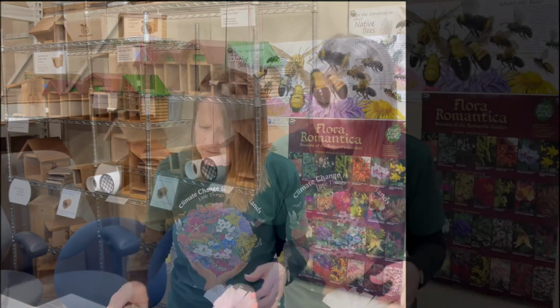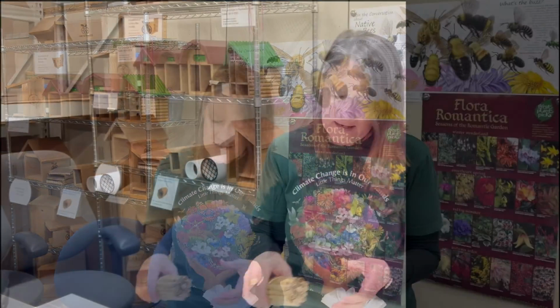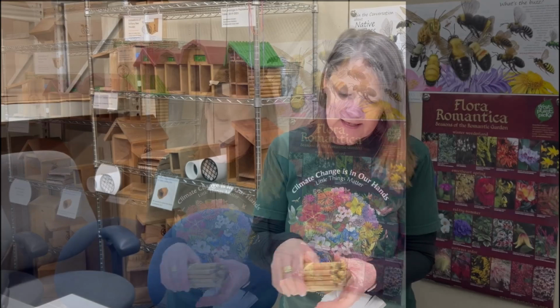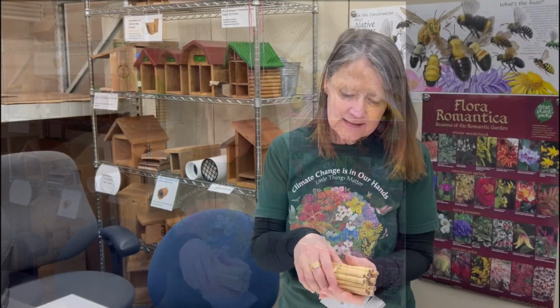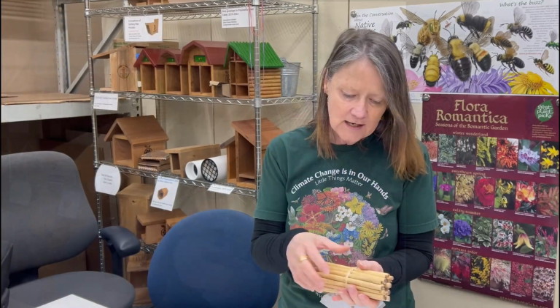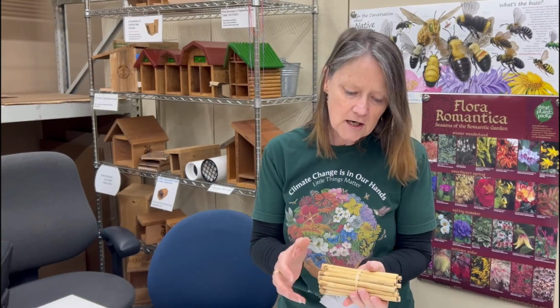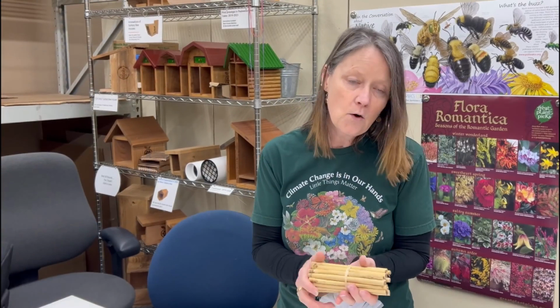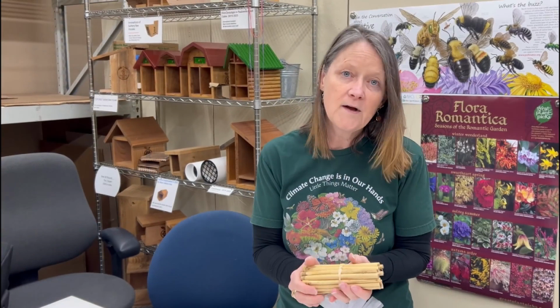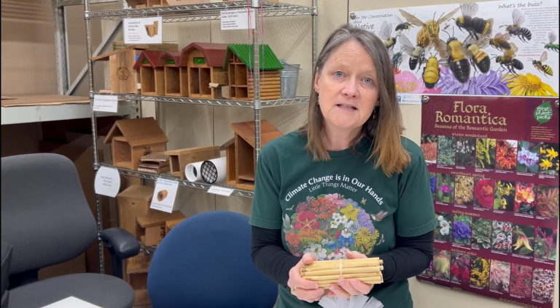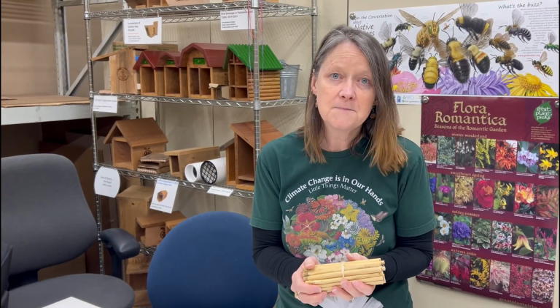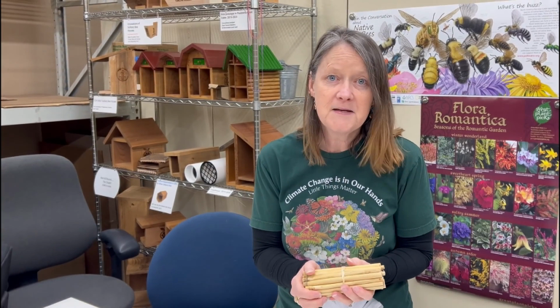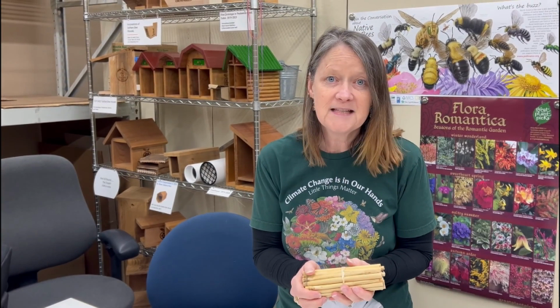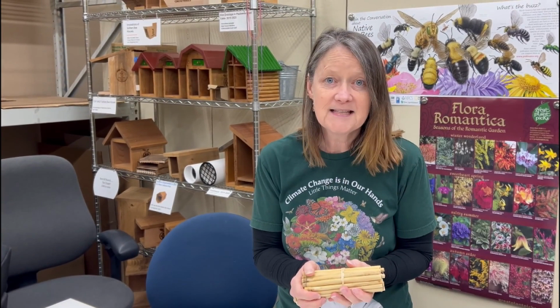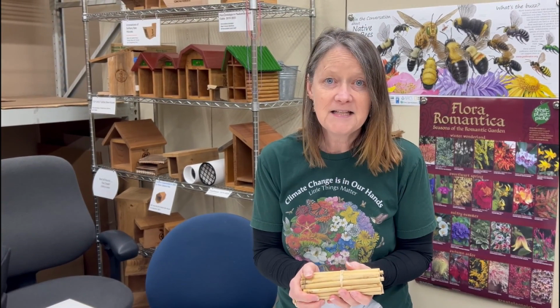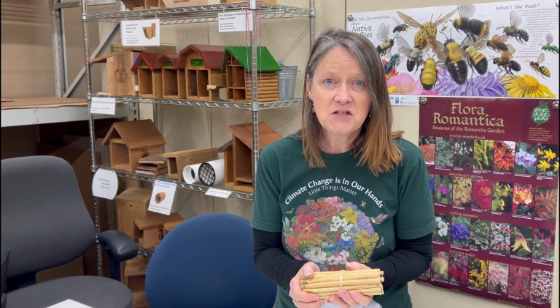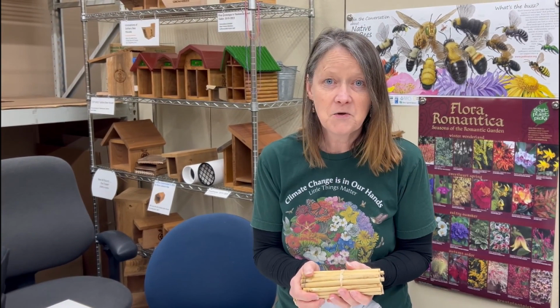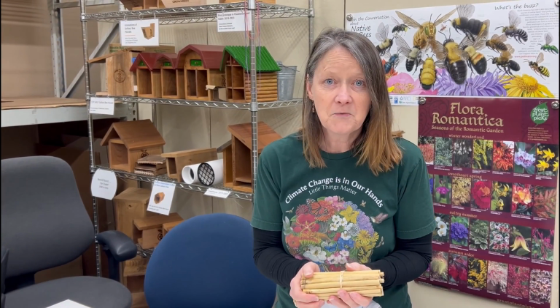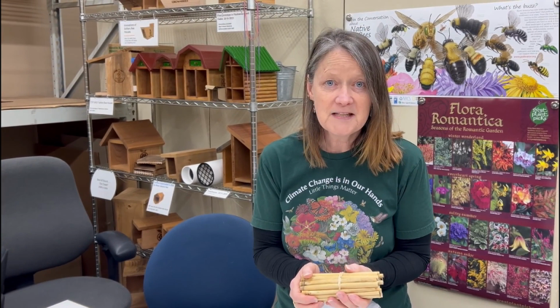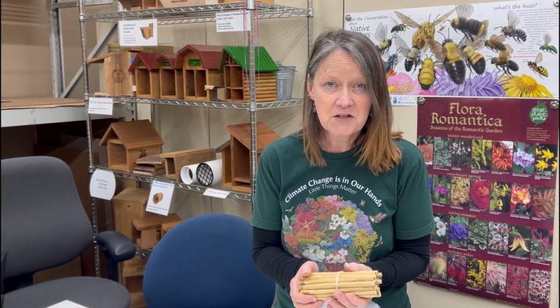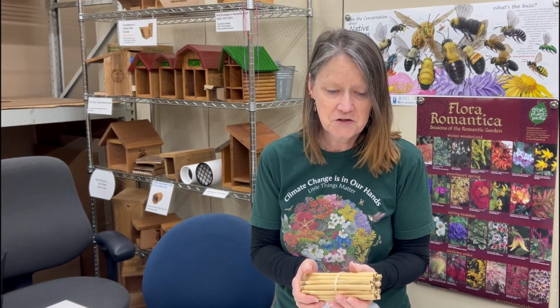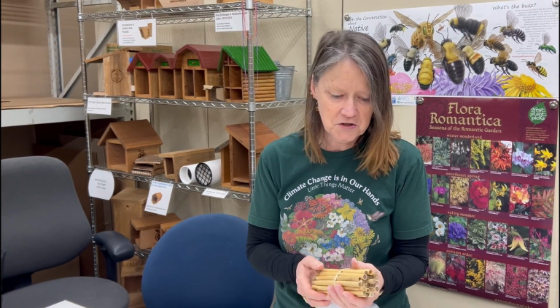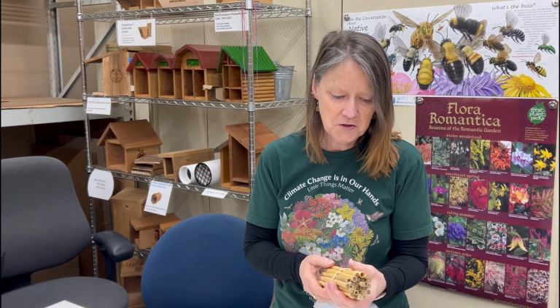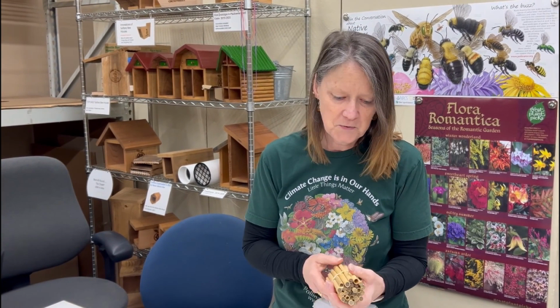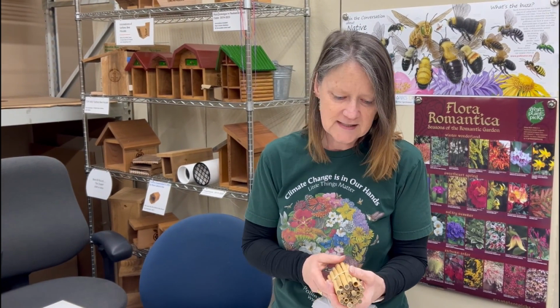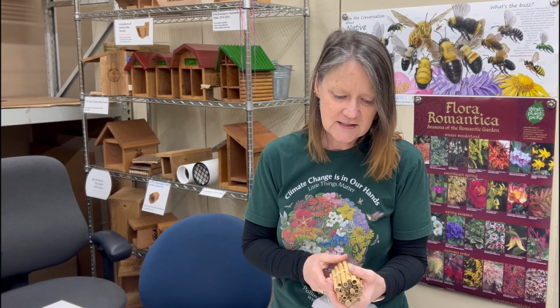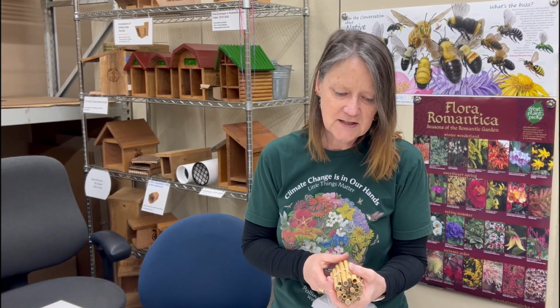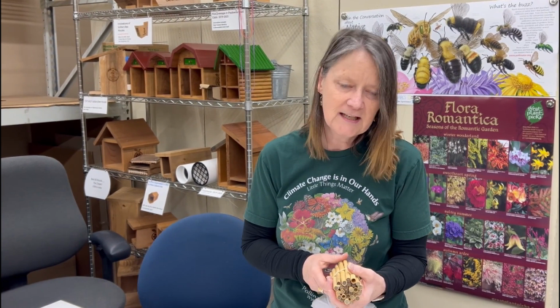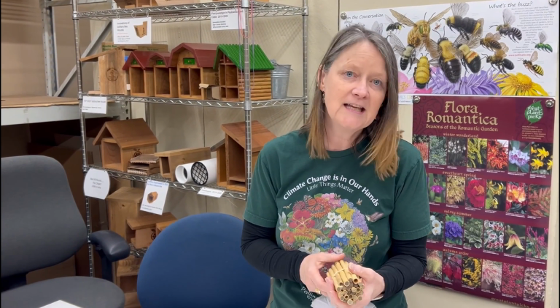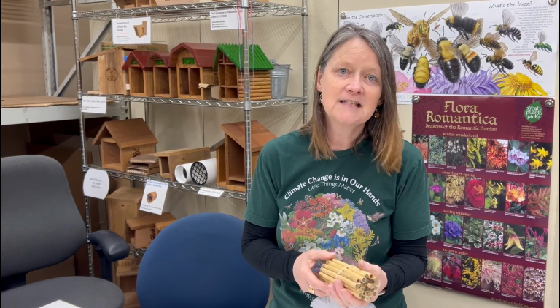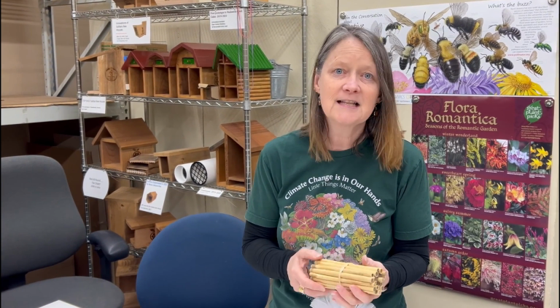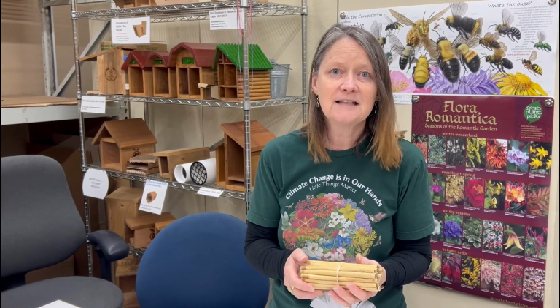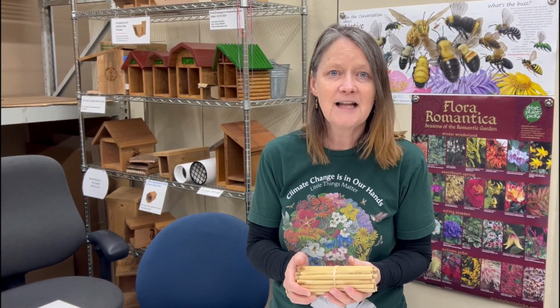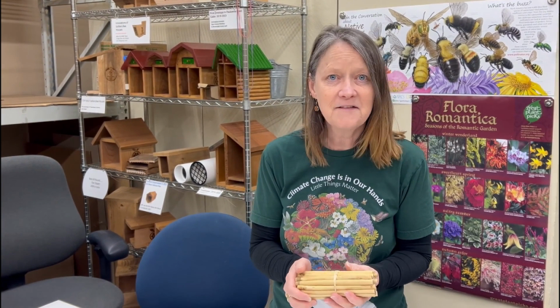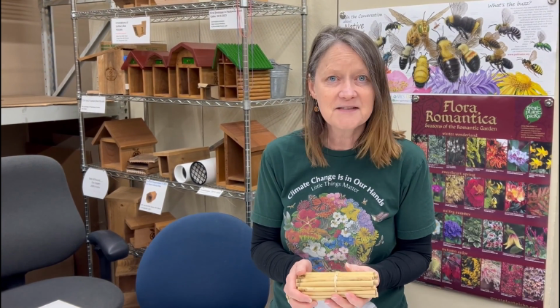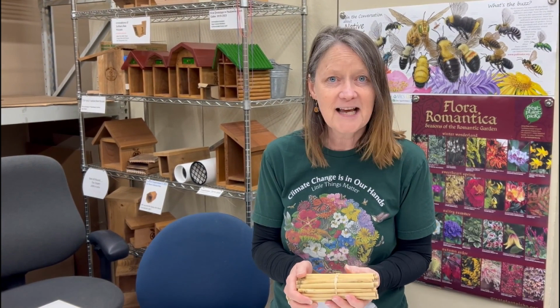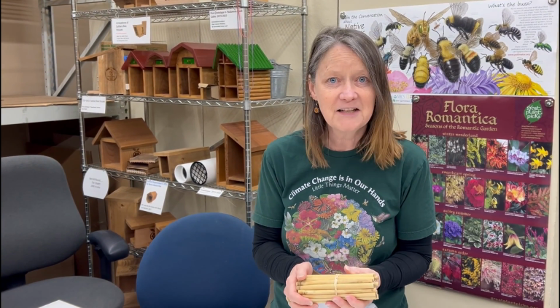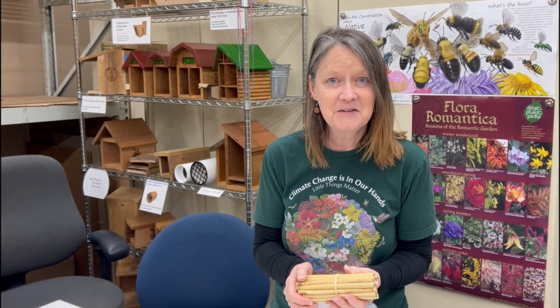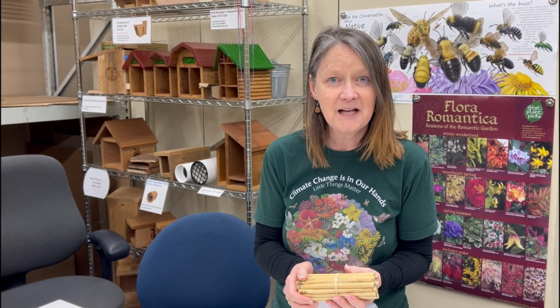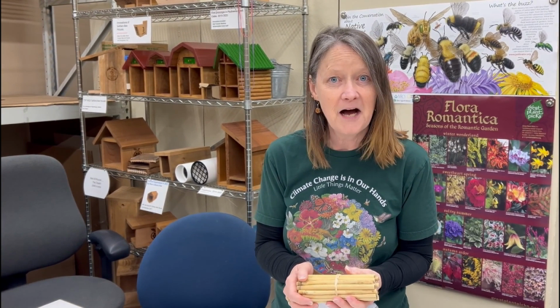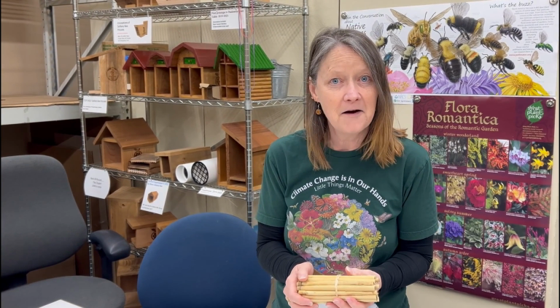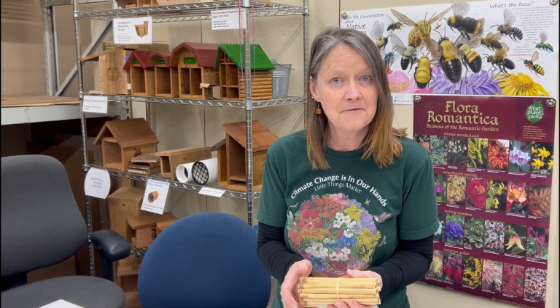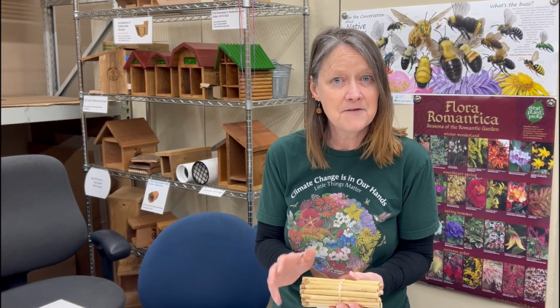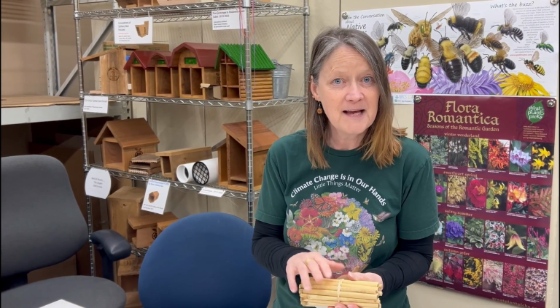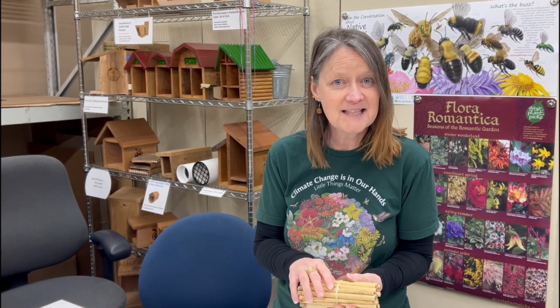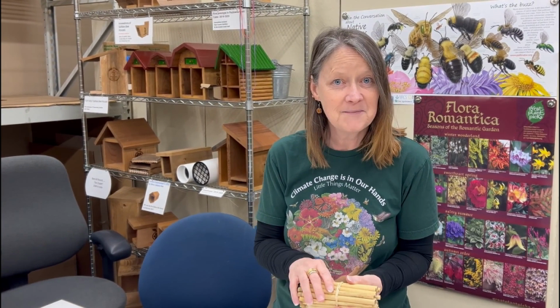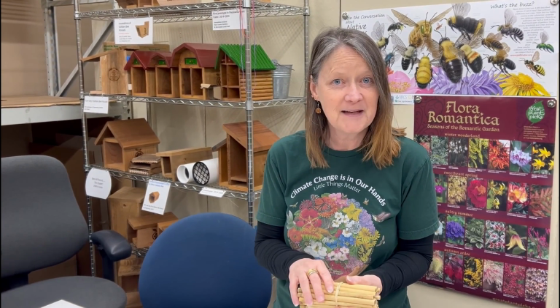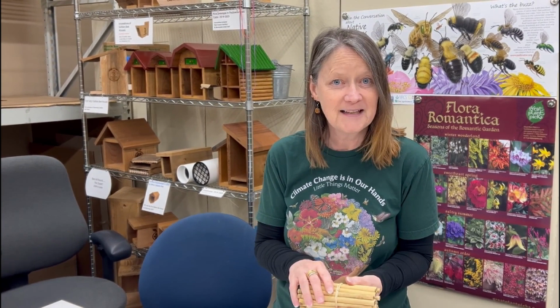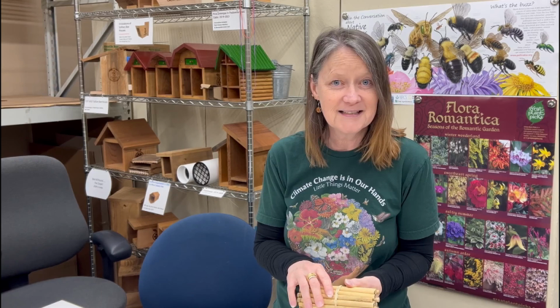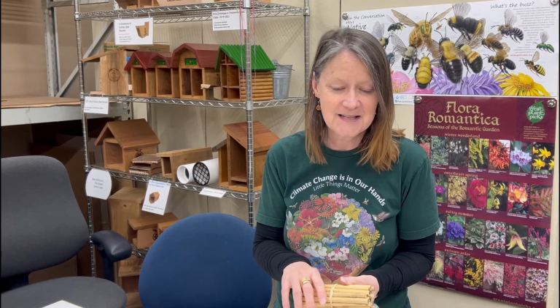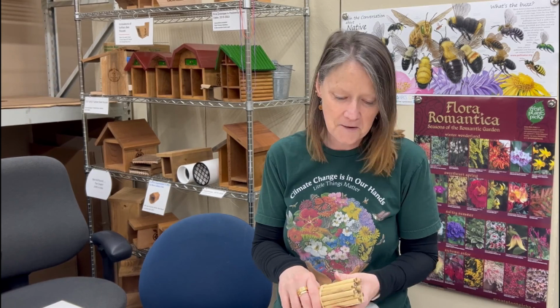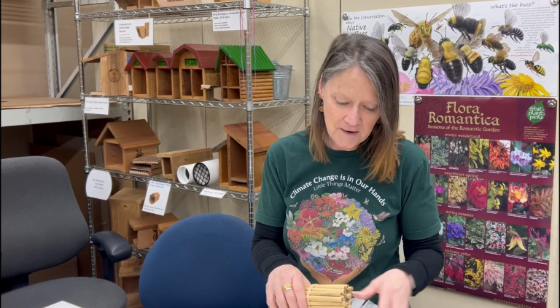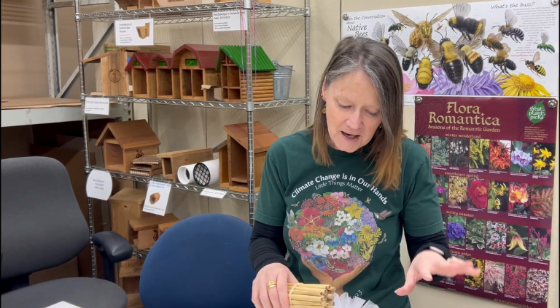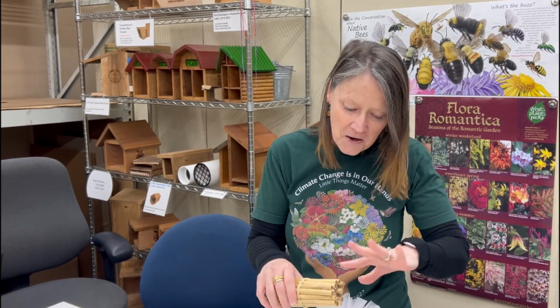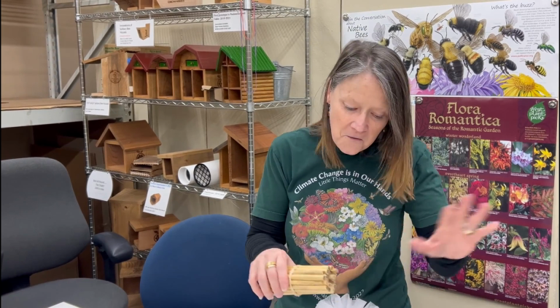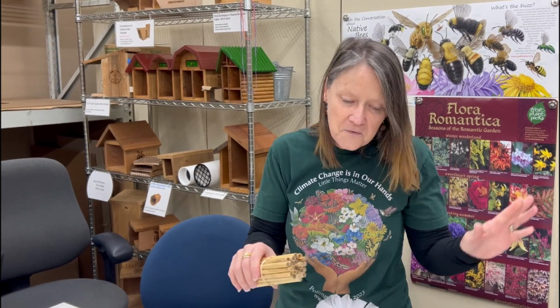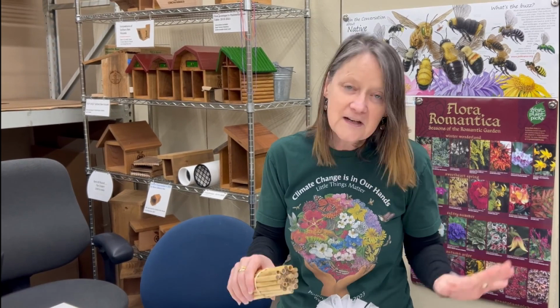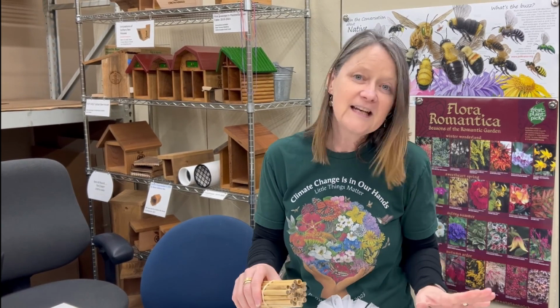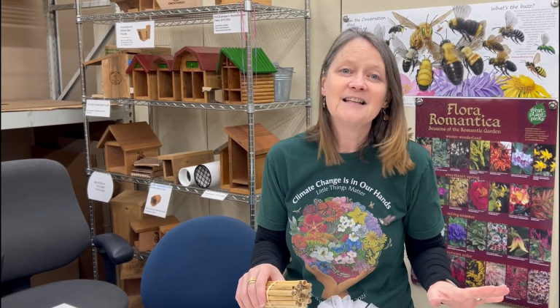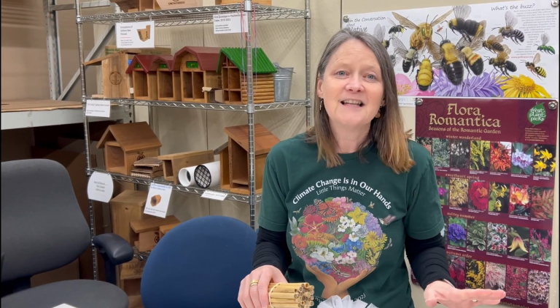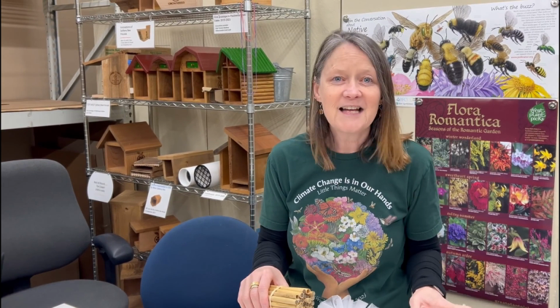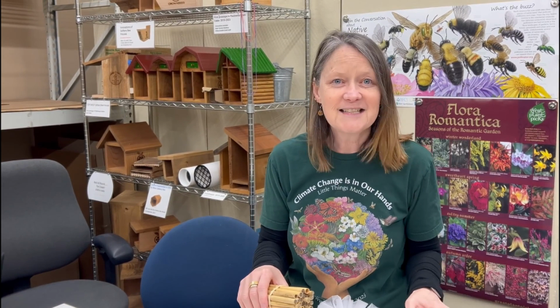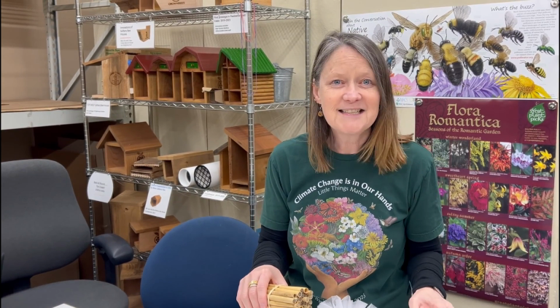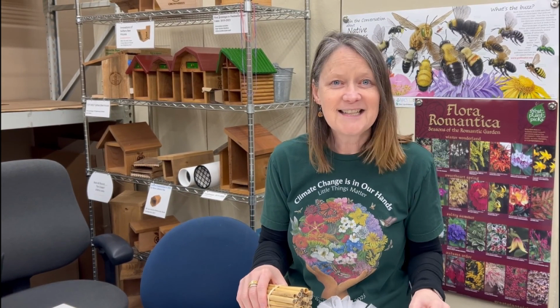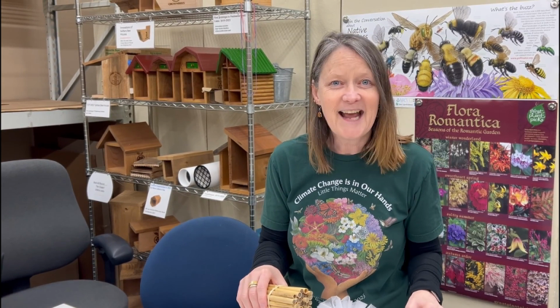These are going to be sent to a researcher who is looking into the life cycle of the mason bees. So we're getting a lot done today.